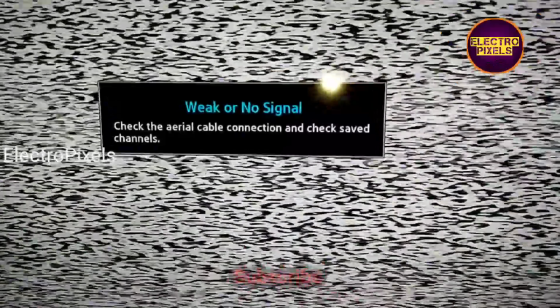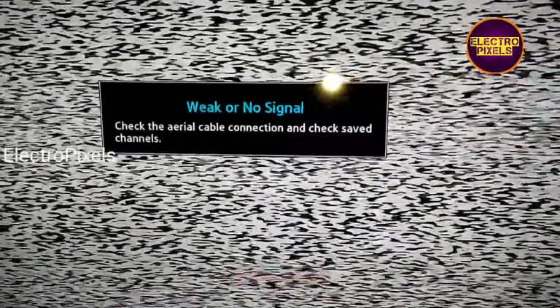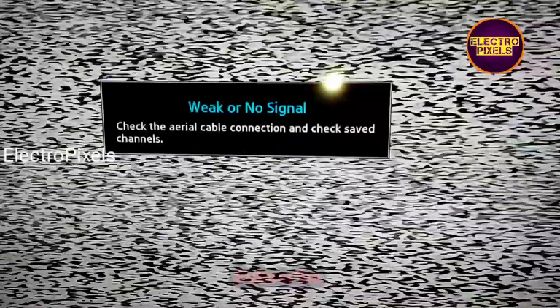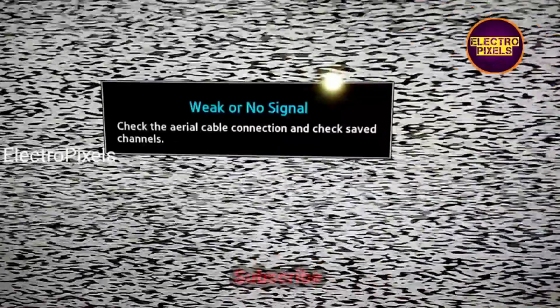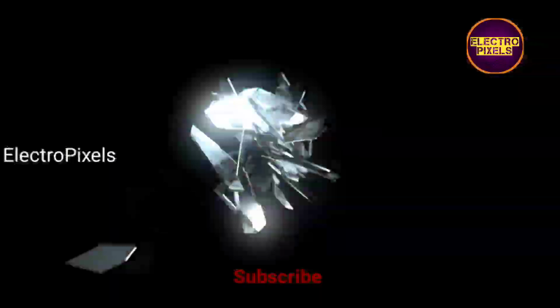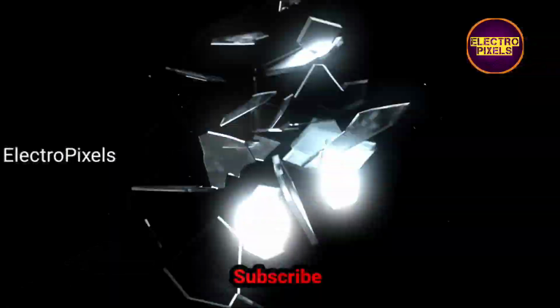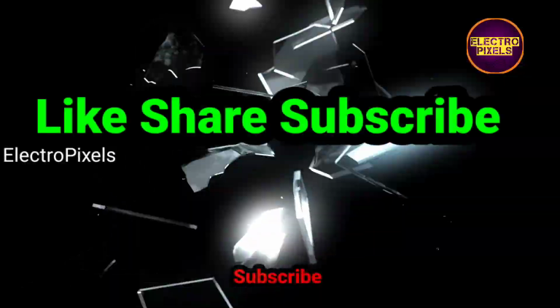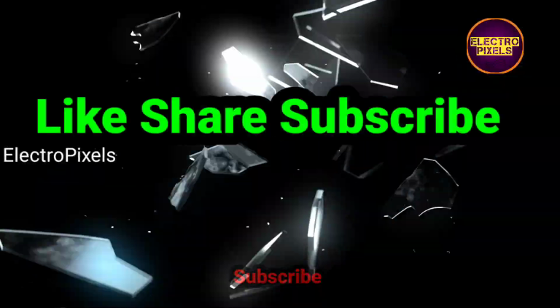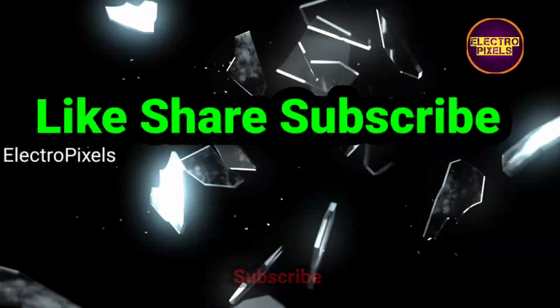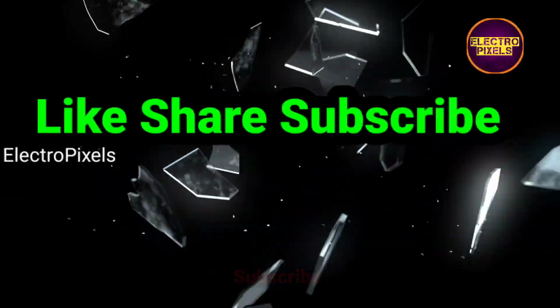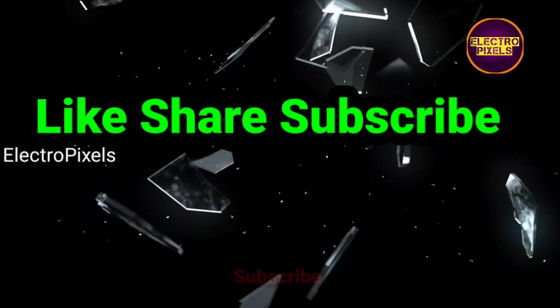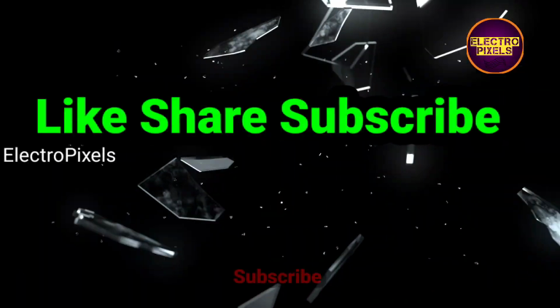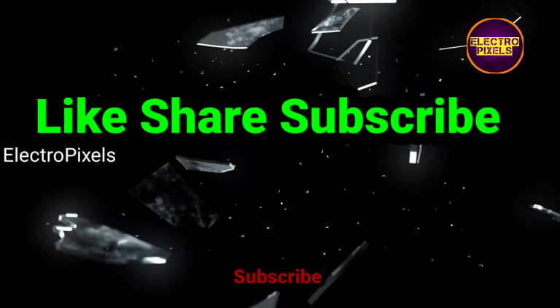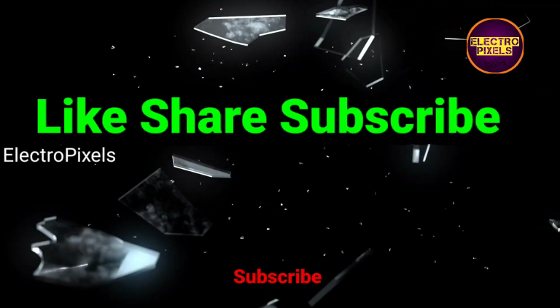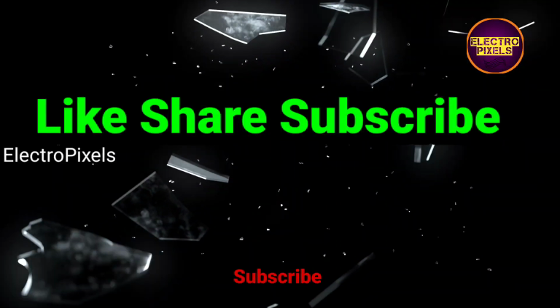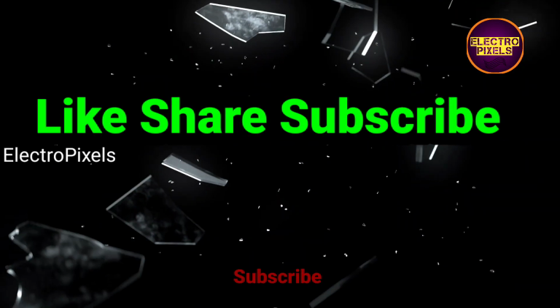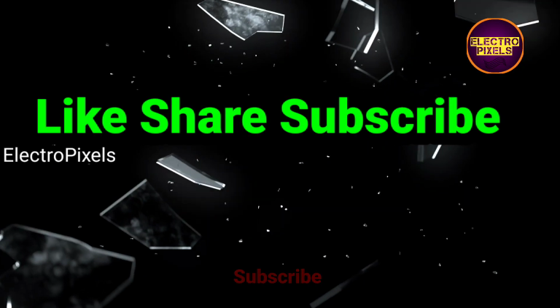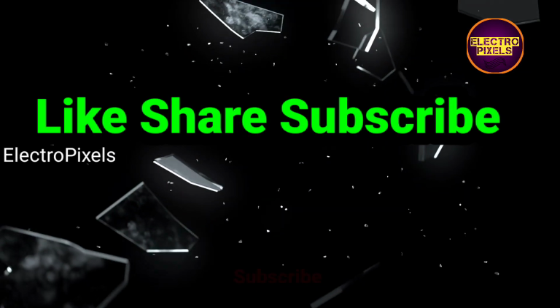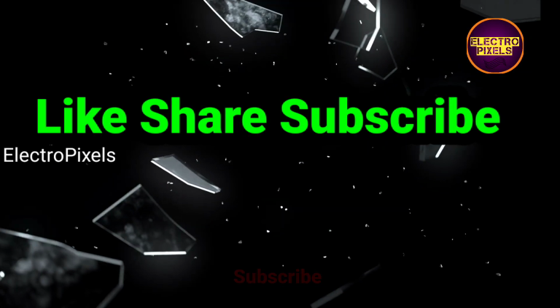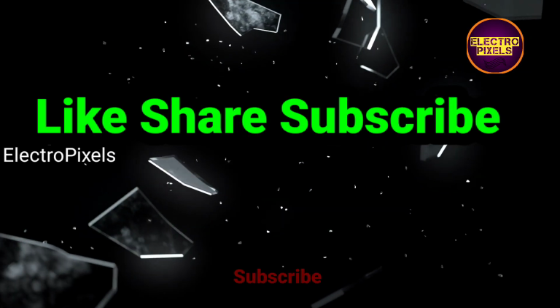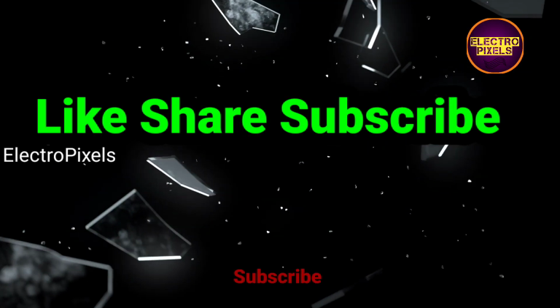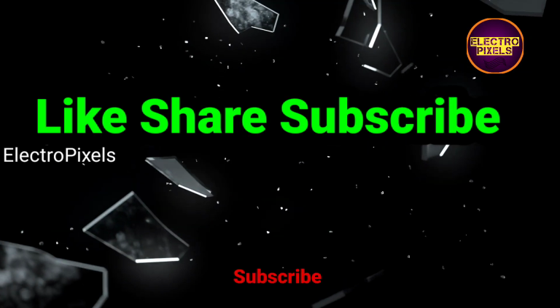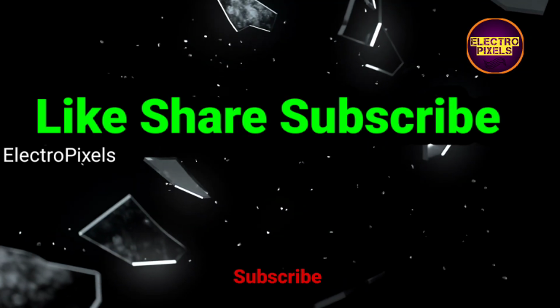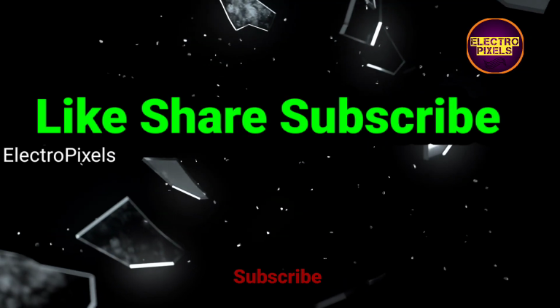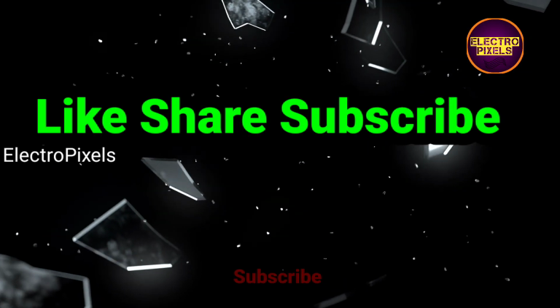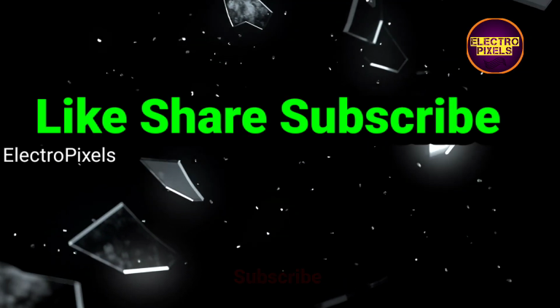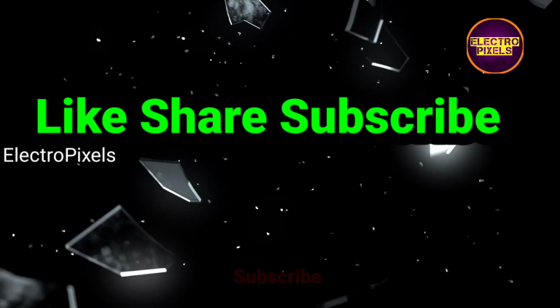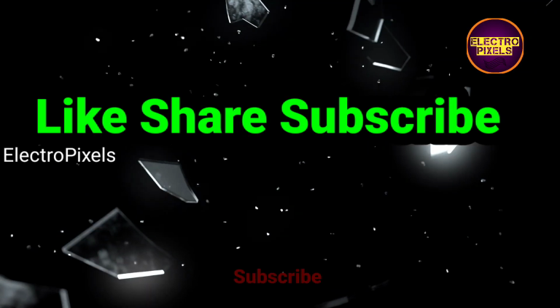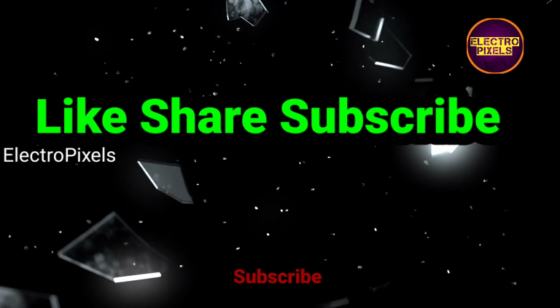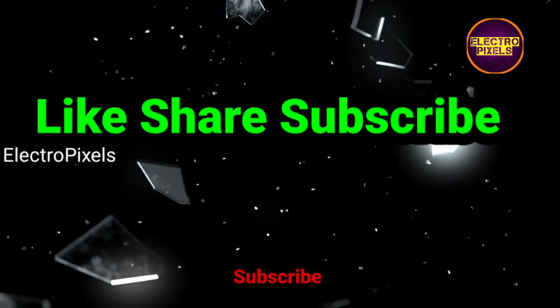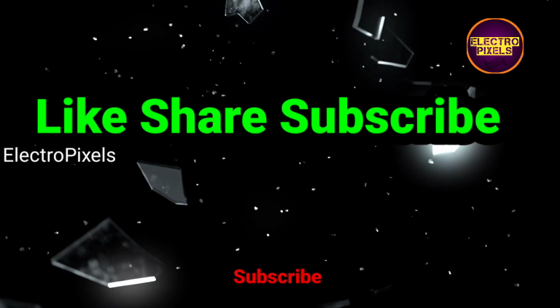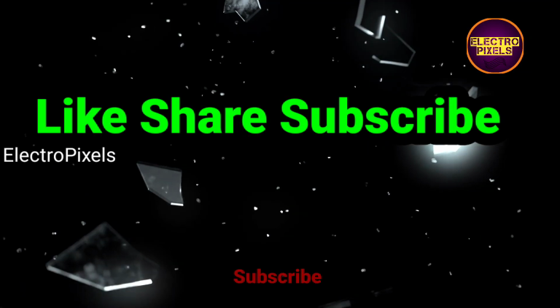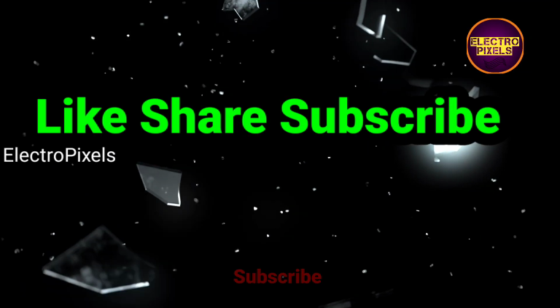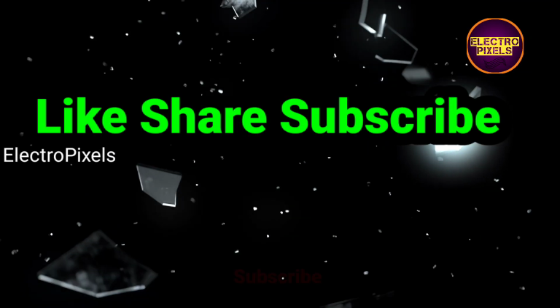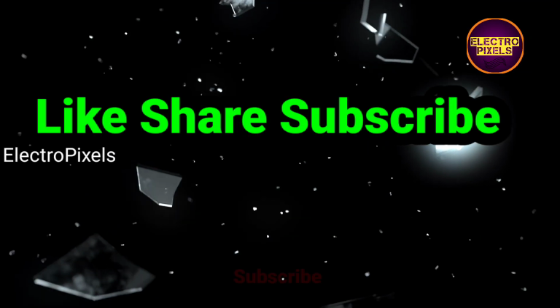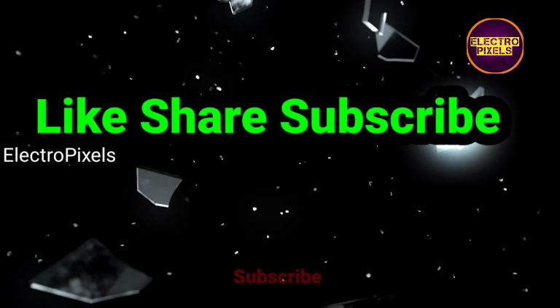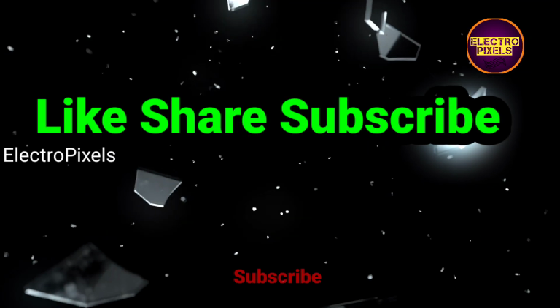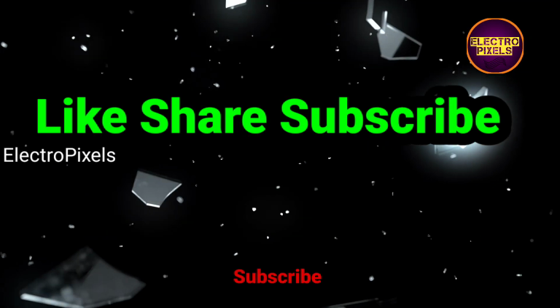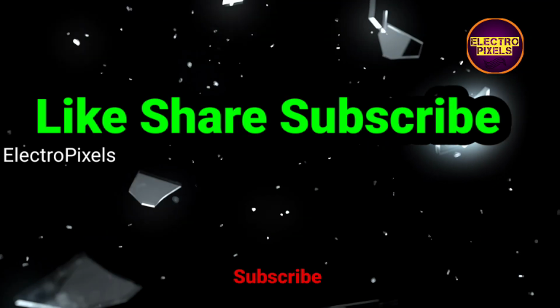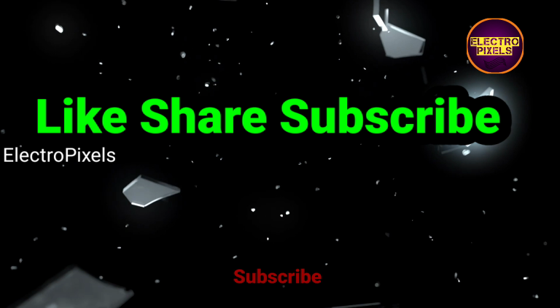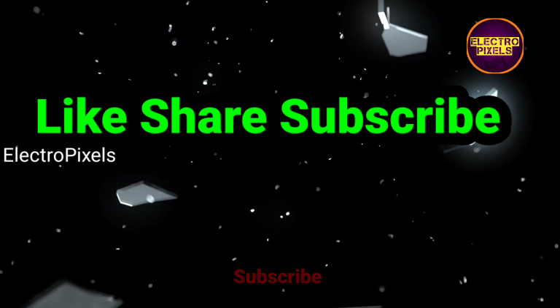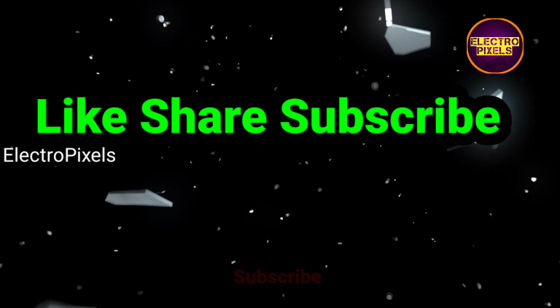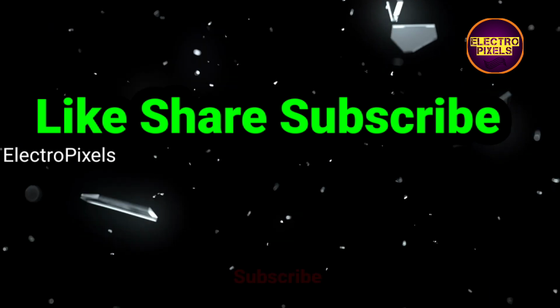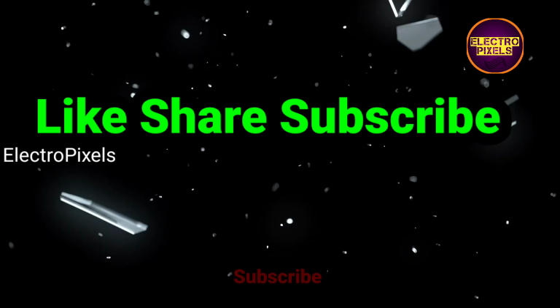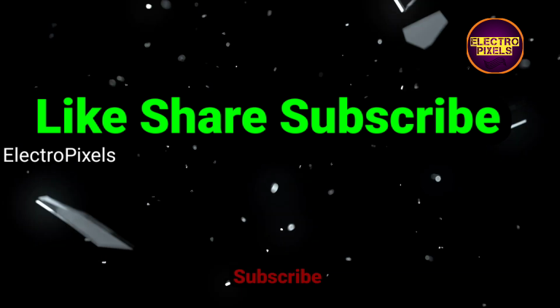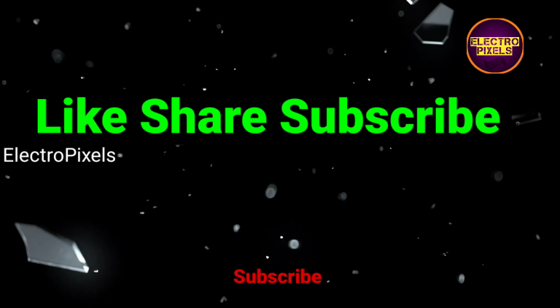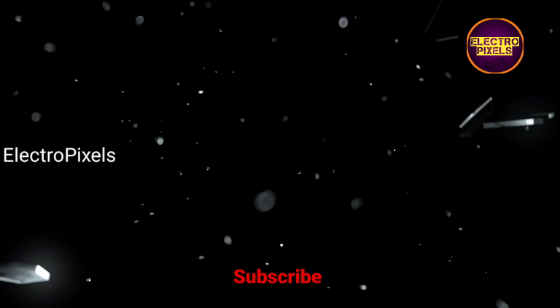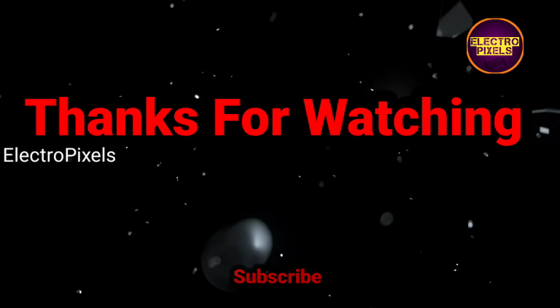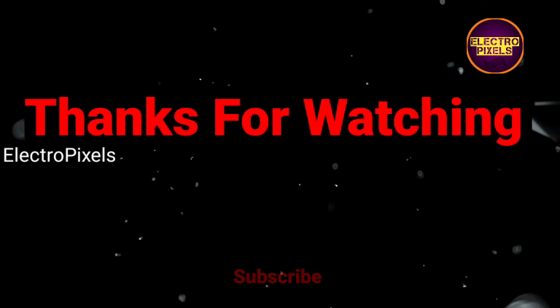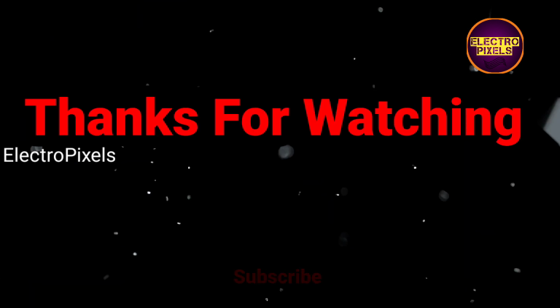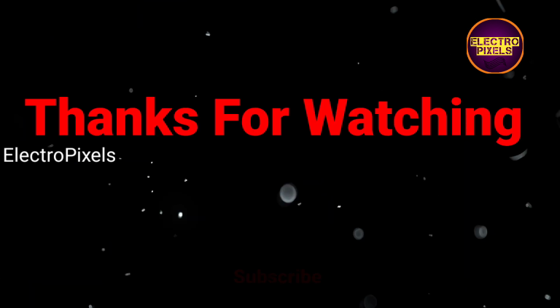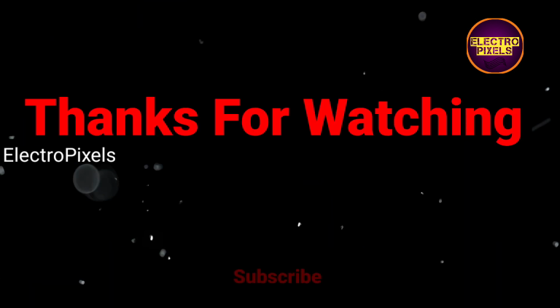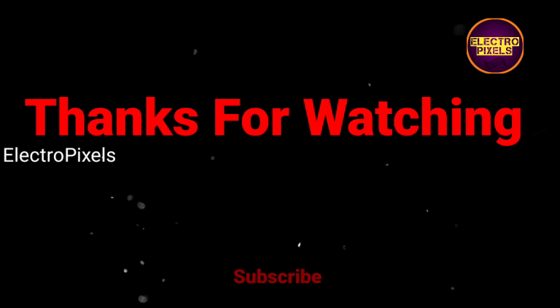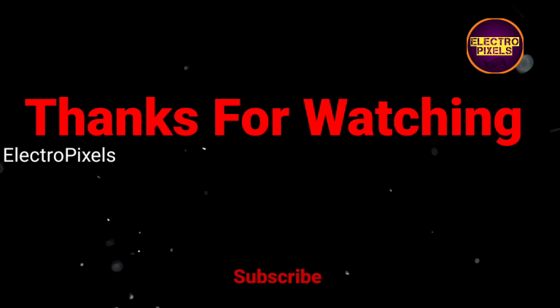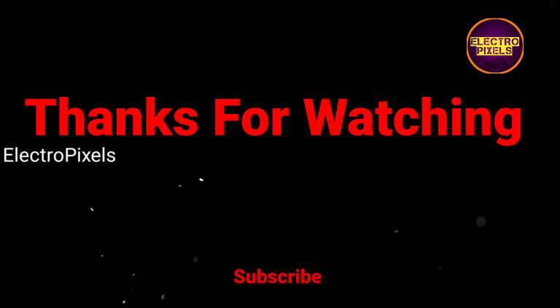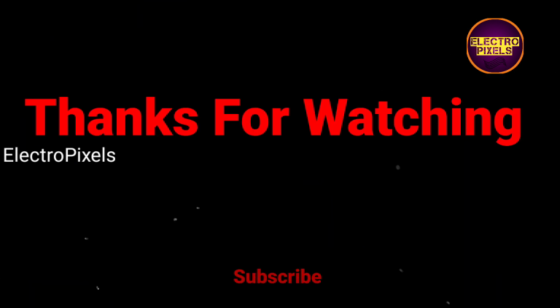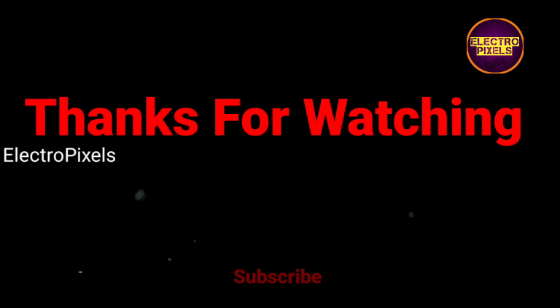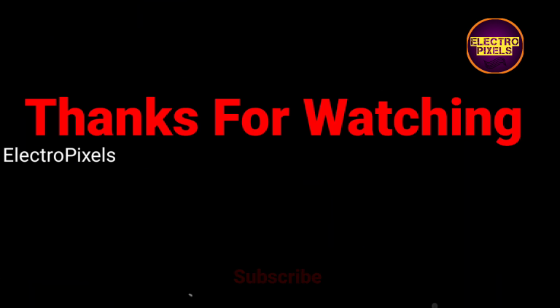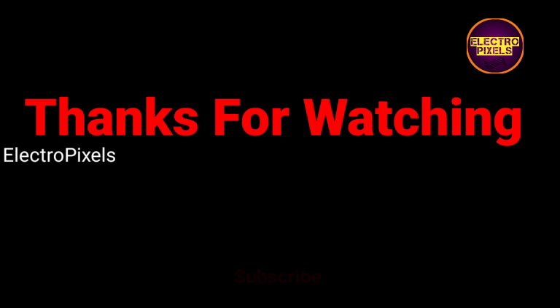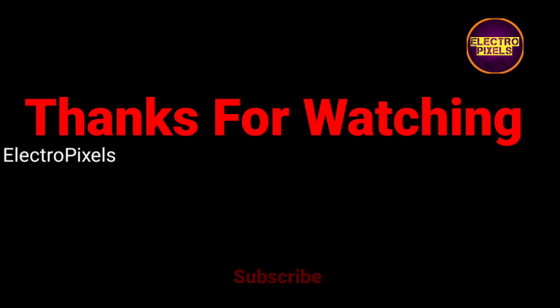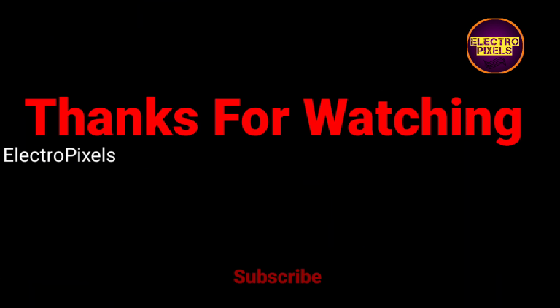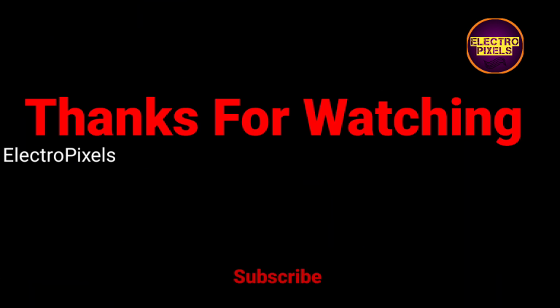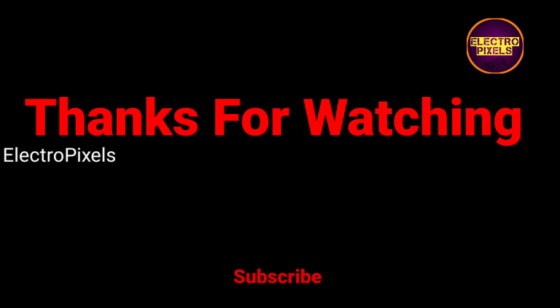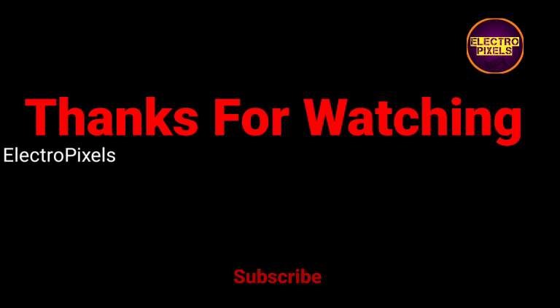If you like this channel, please don't forget to like, share, subscribe, and press the bell icon for further notifications. Thanks for watching.